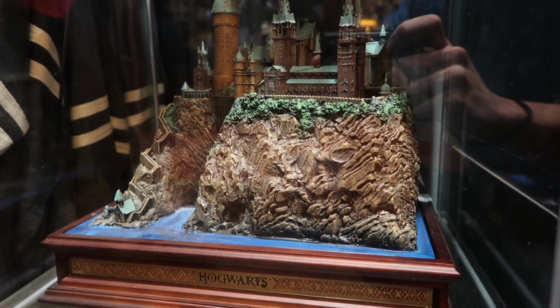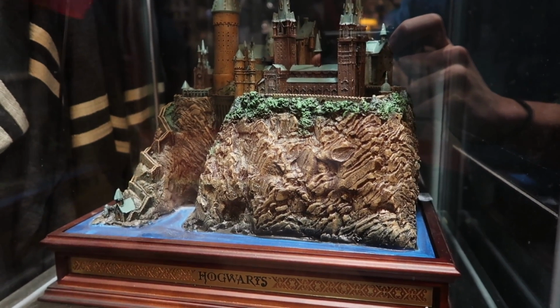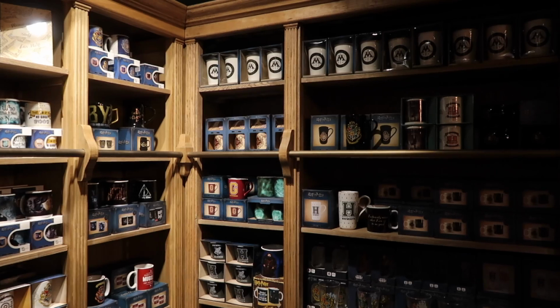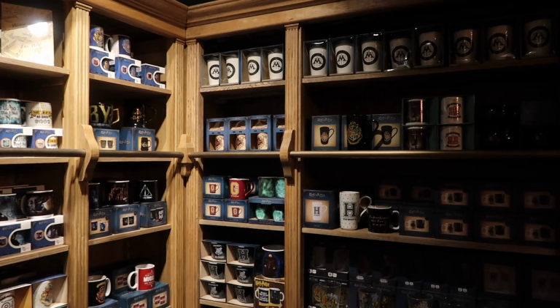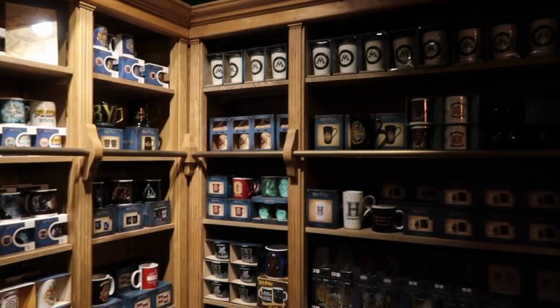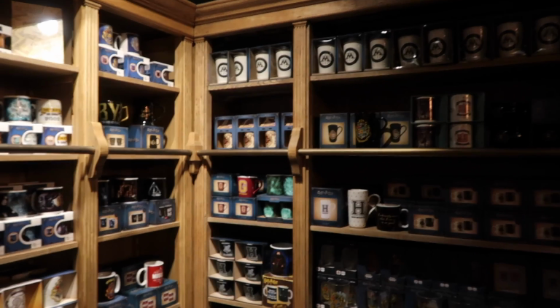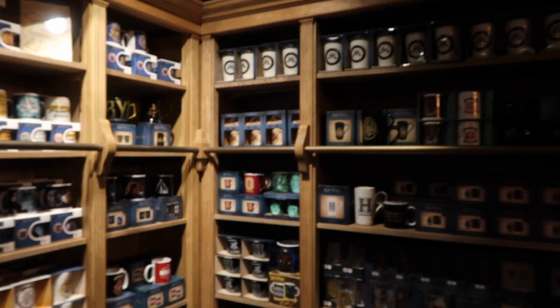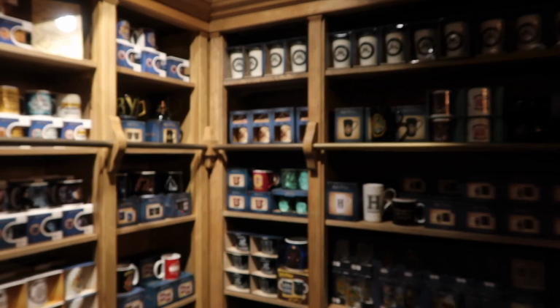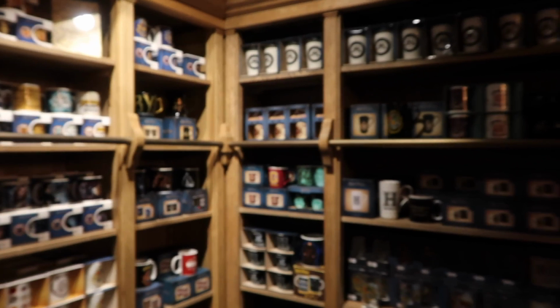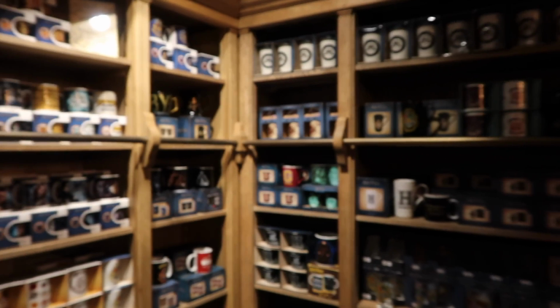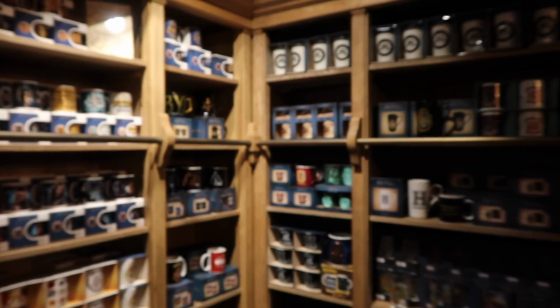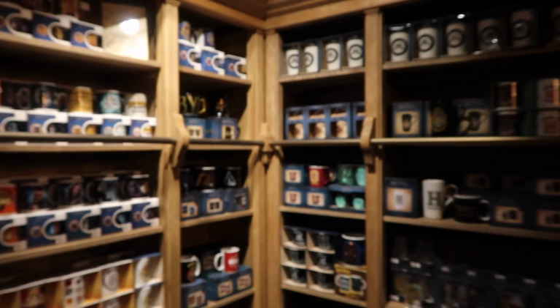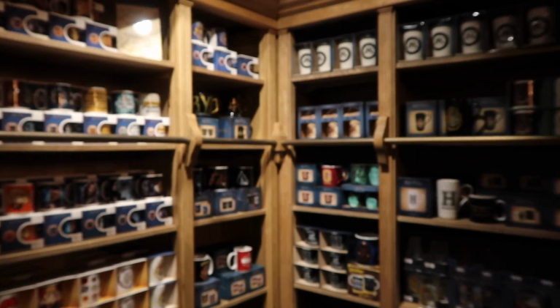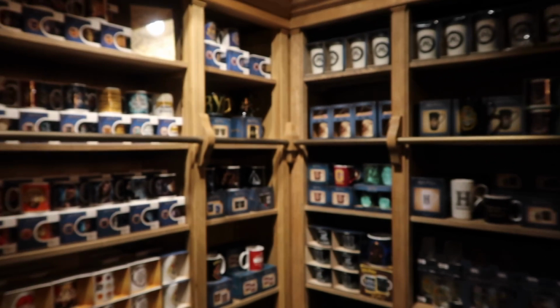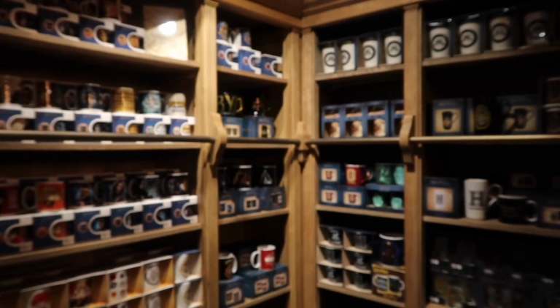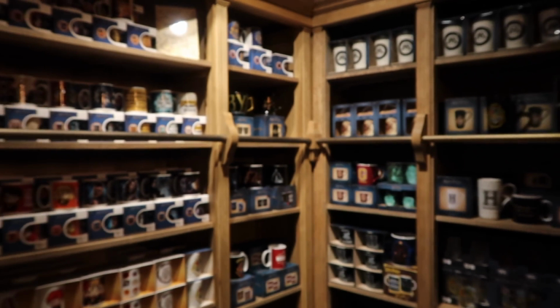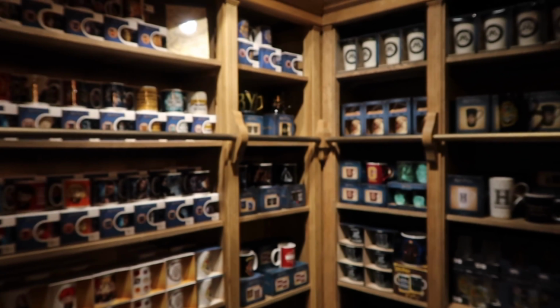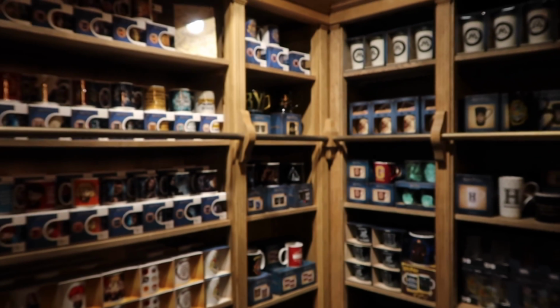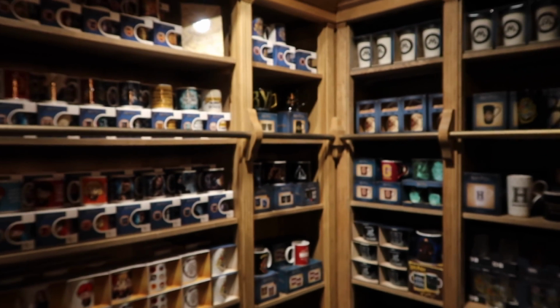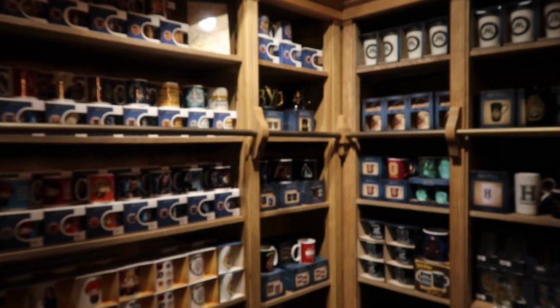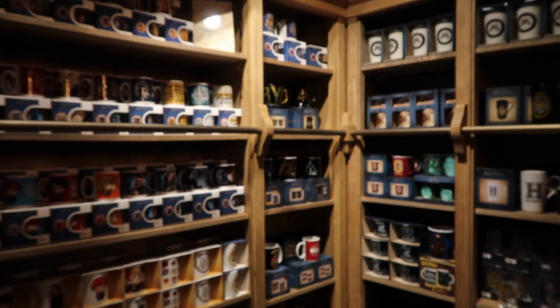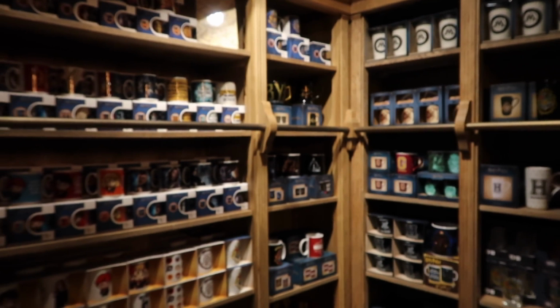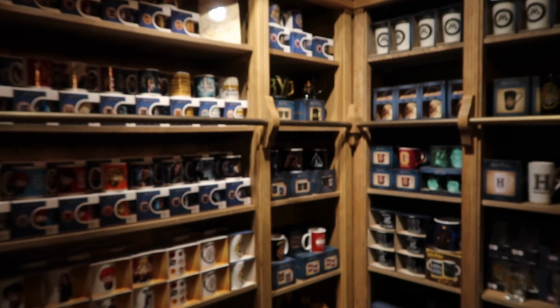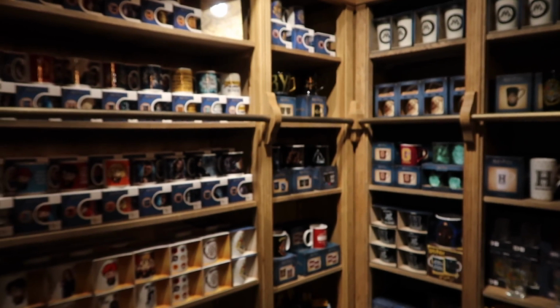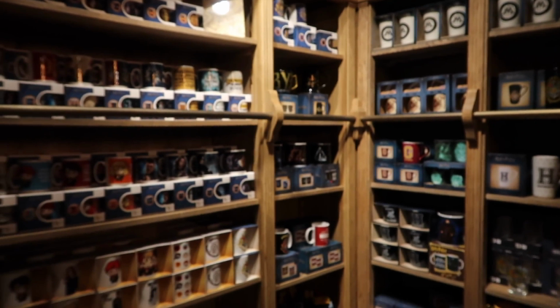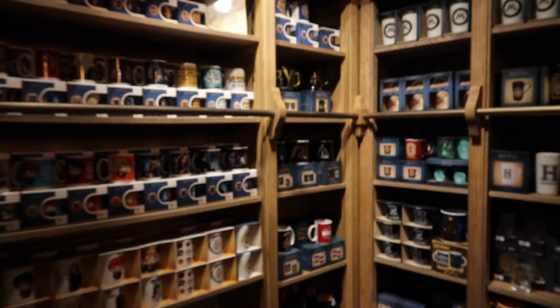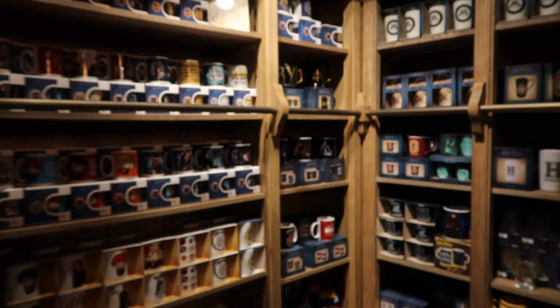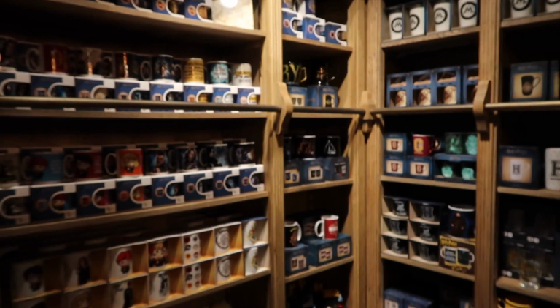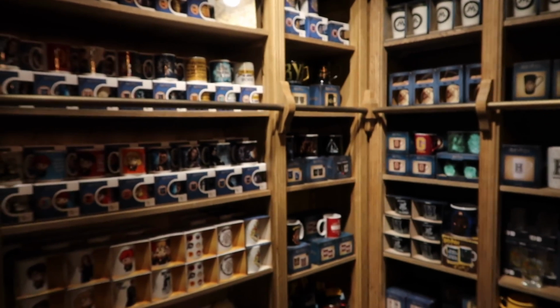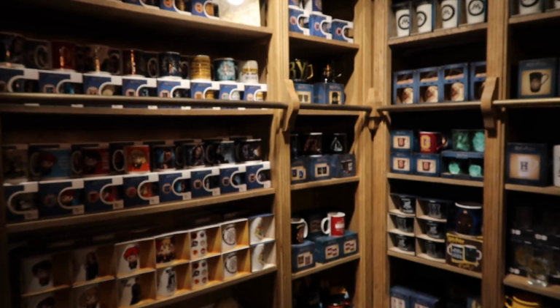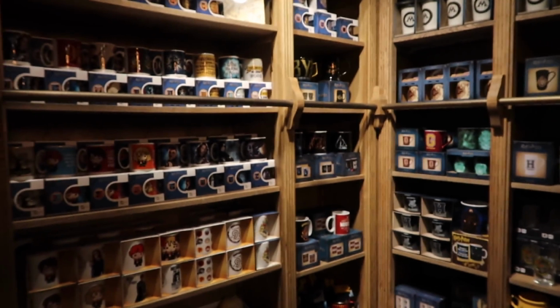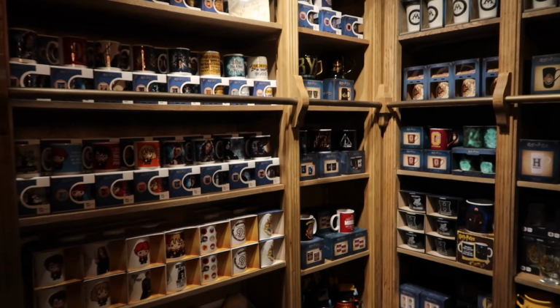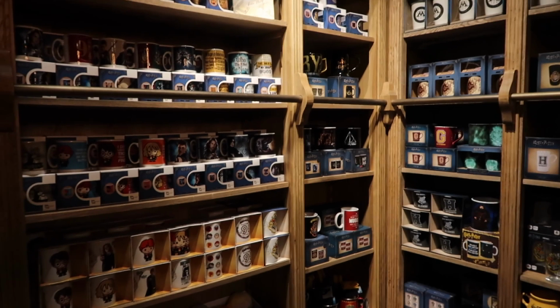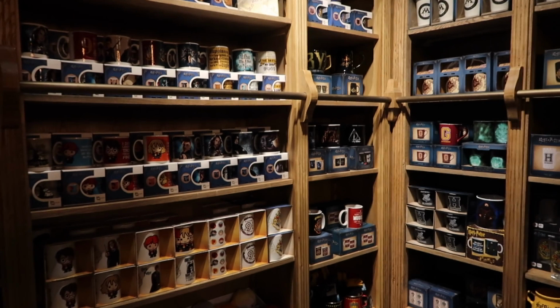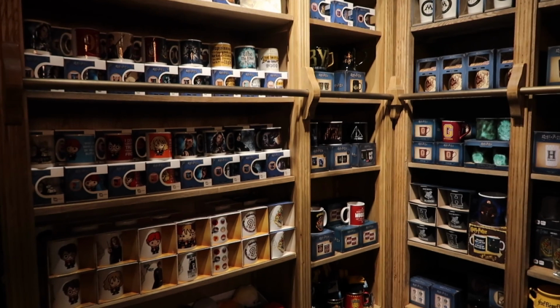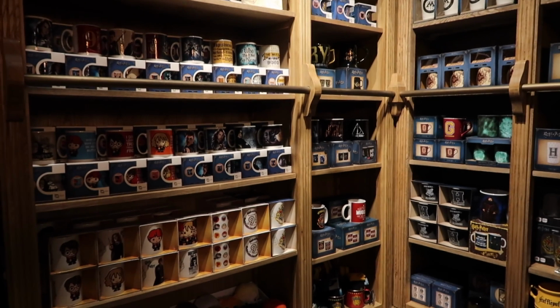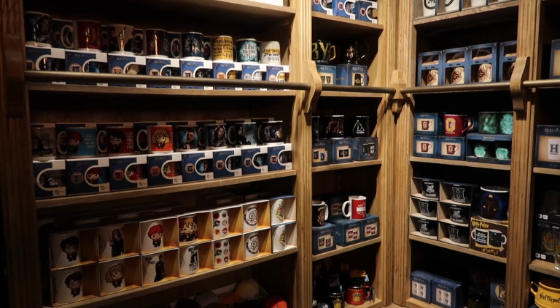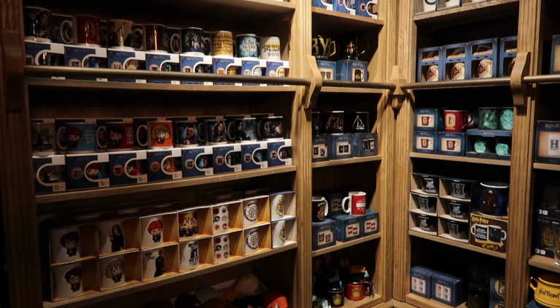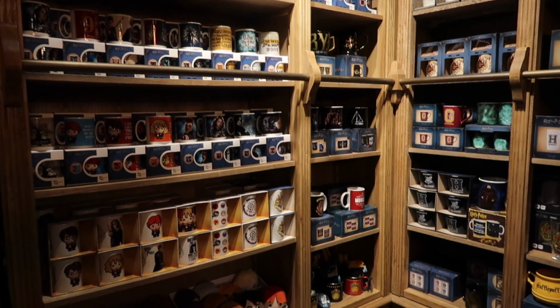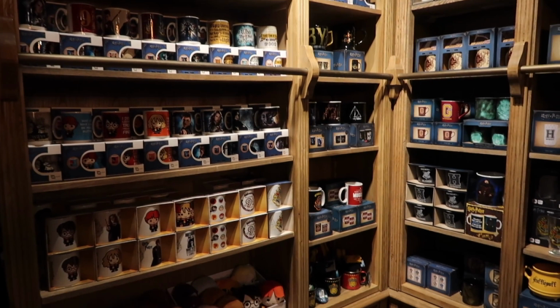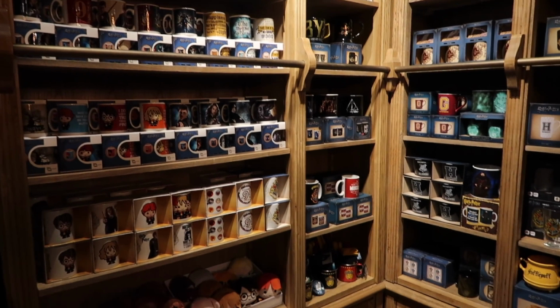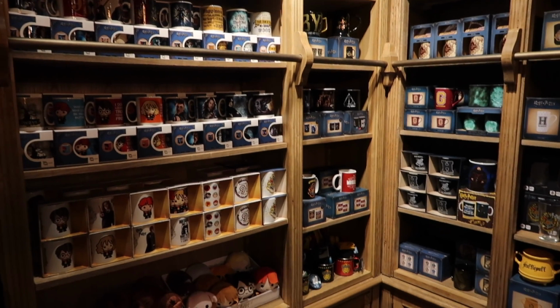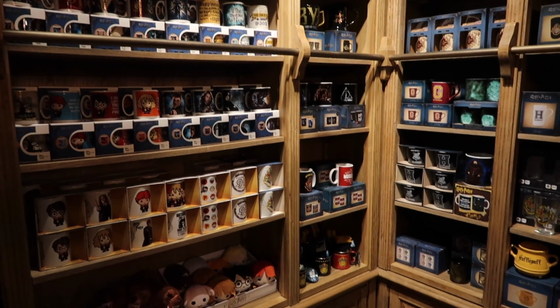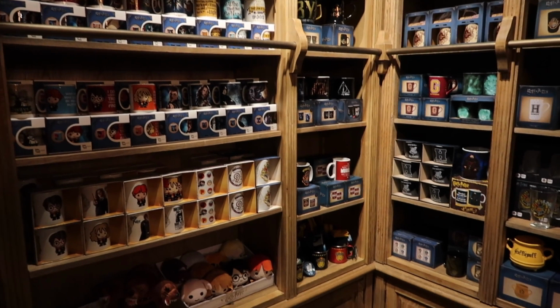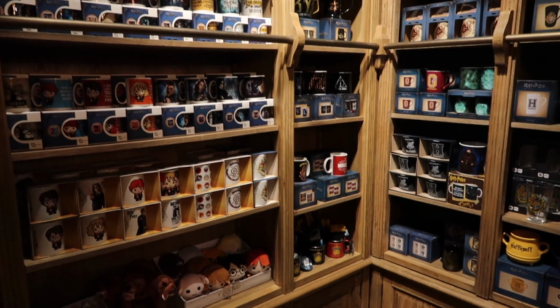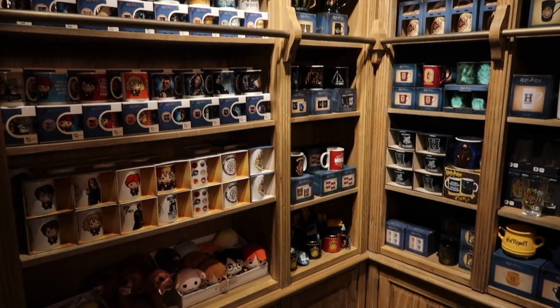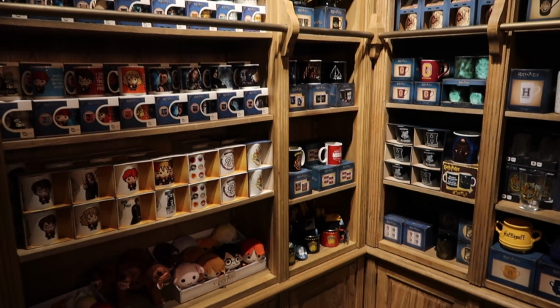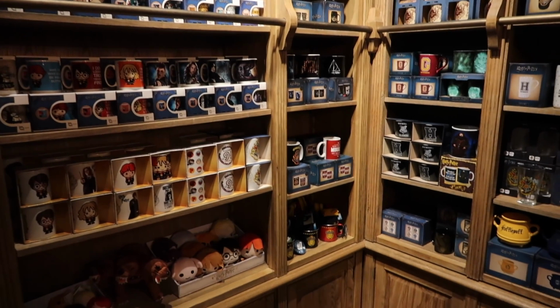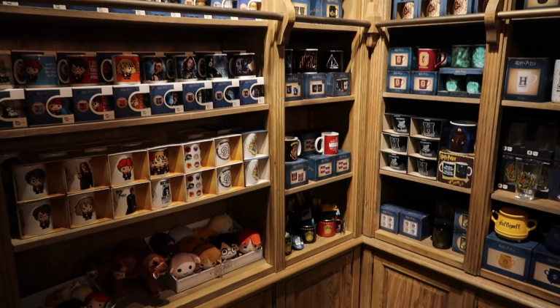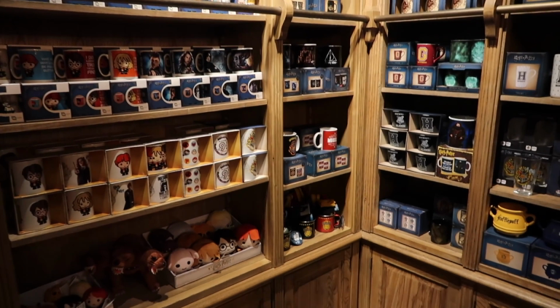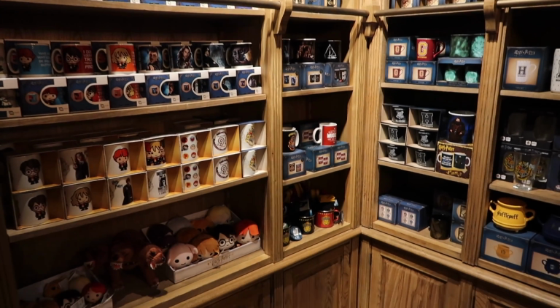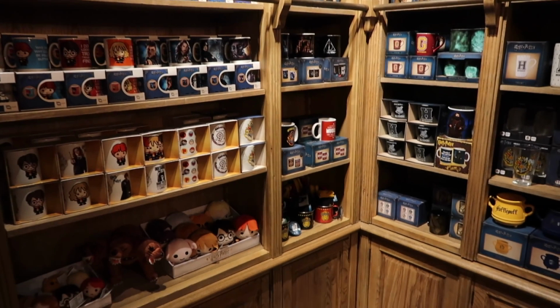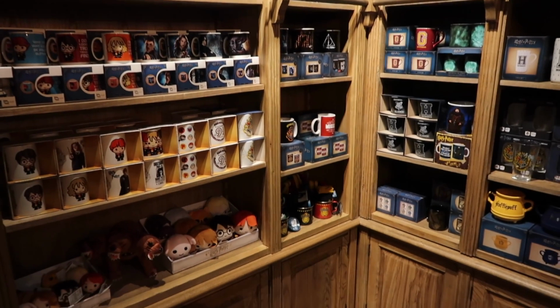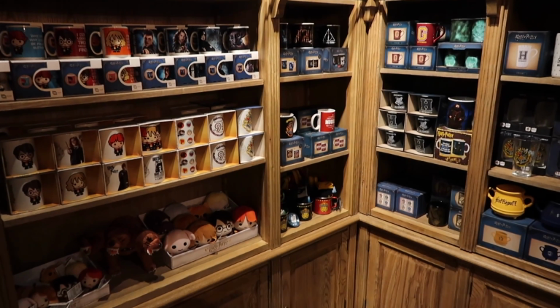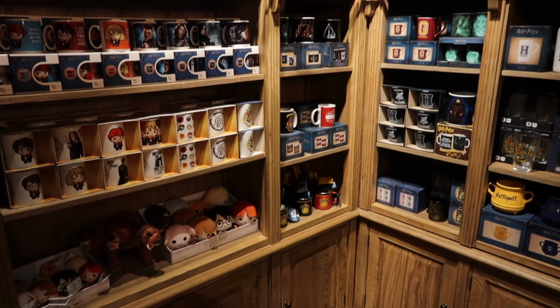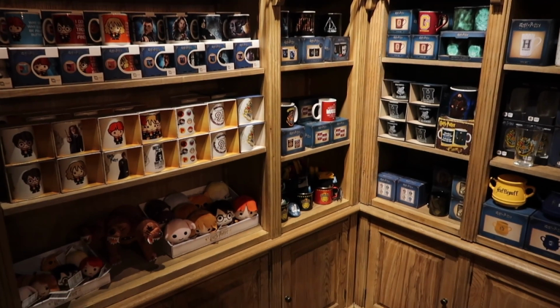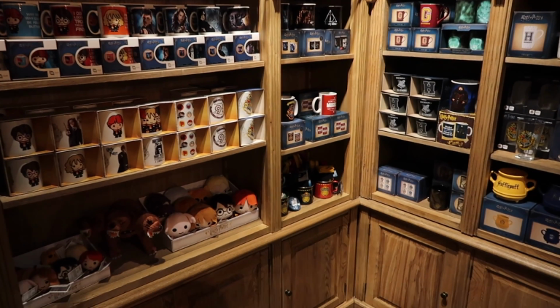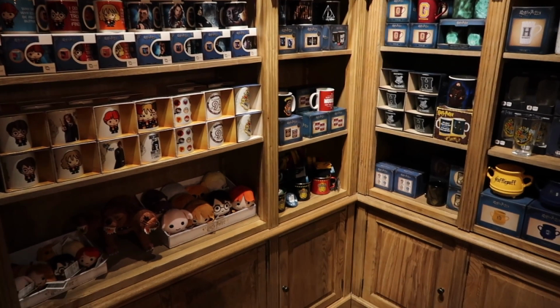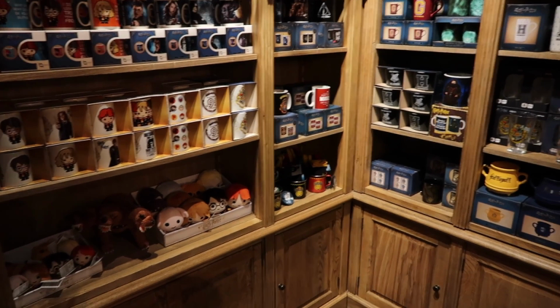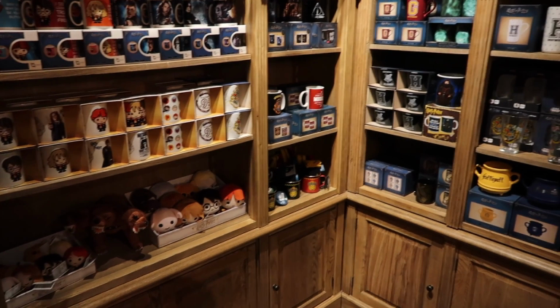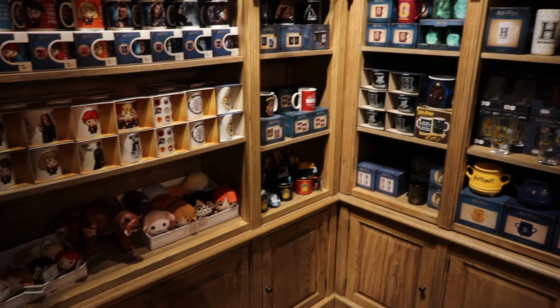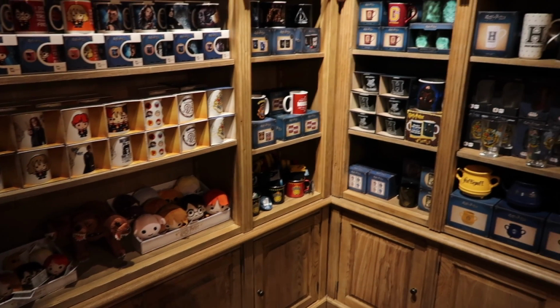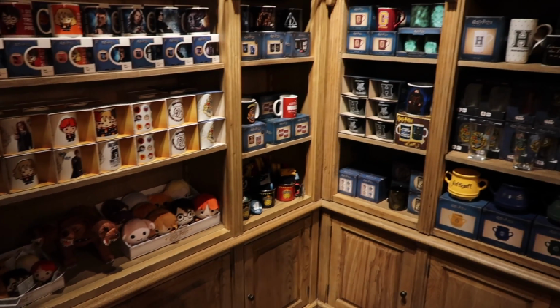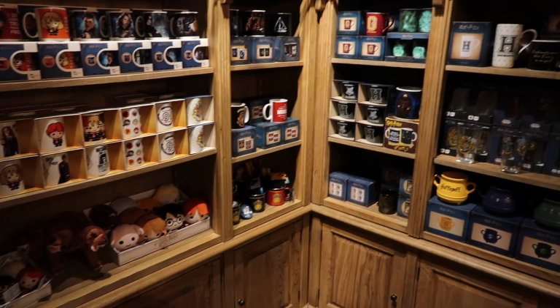They have a wide variety of mugs and cups that you can choose from, and they range in price from $5.99 to $15.99.